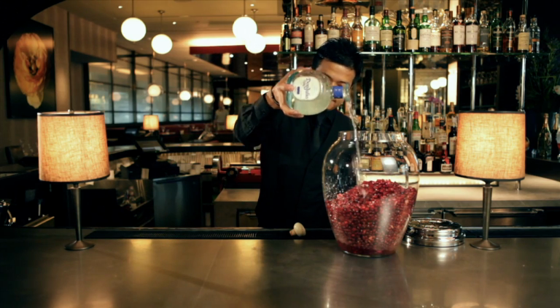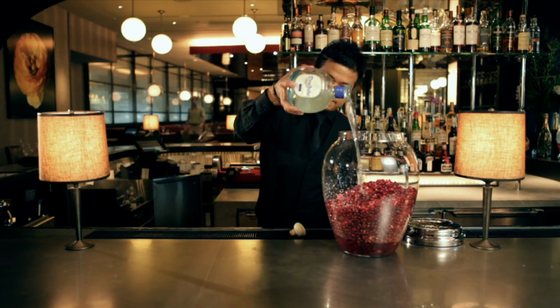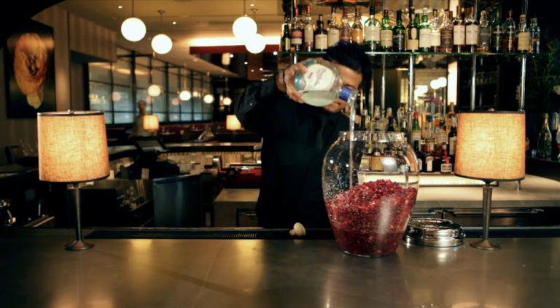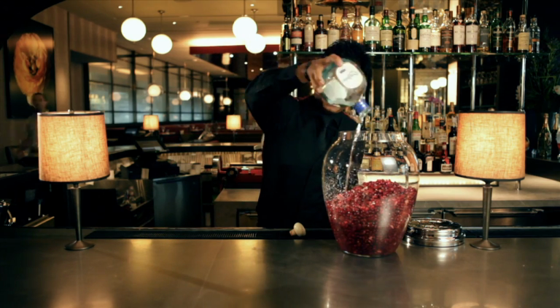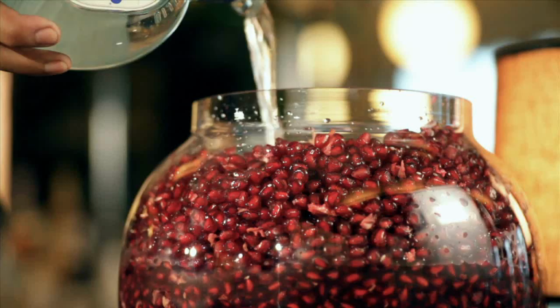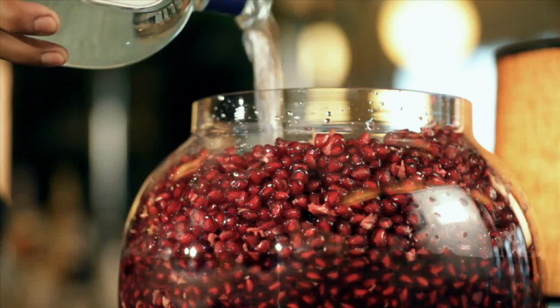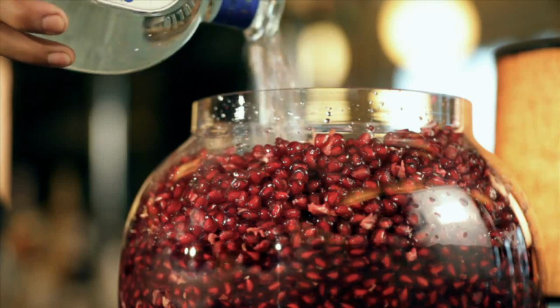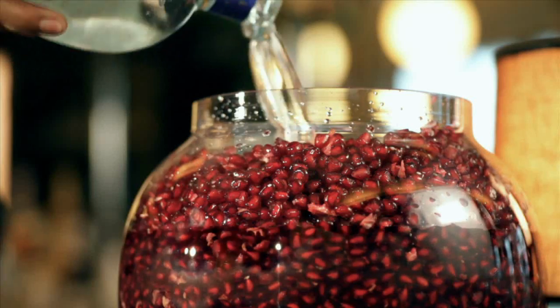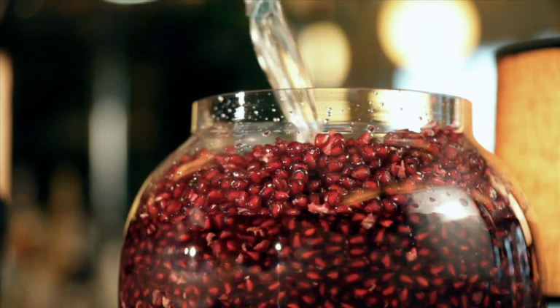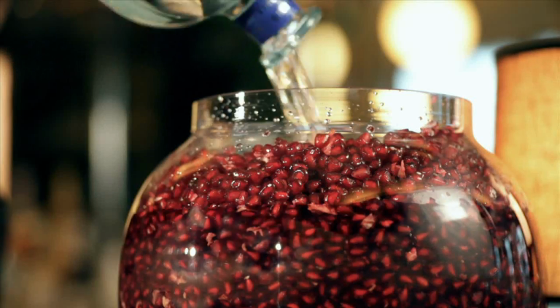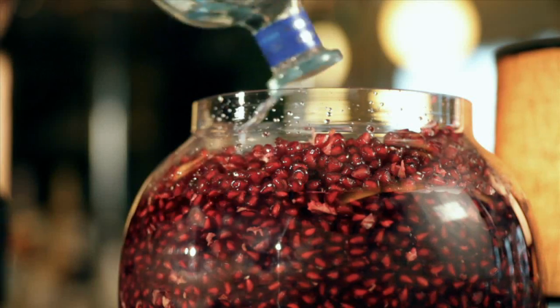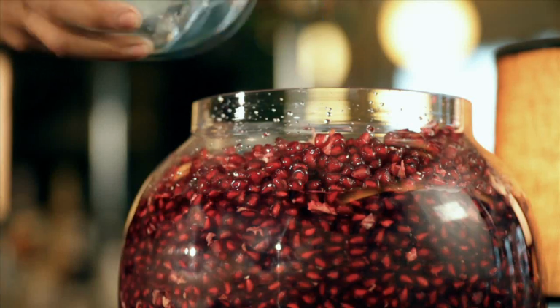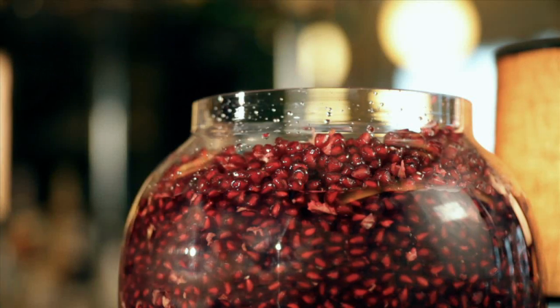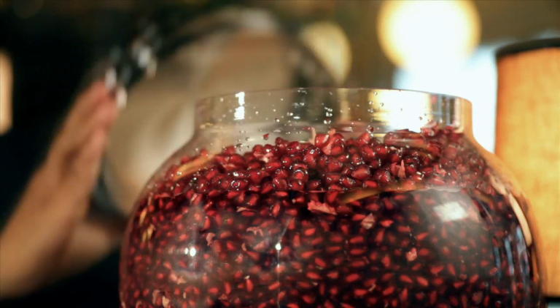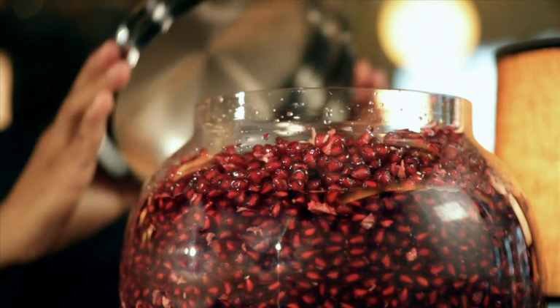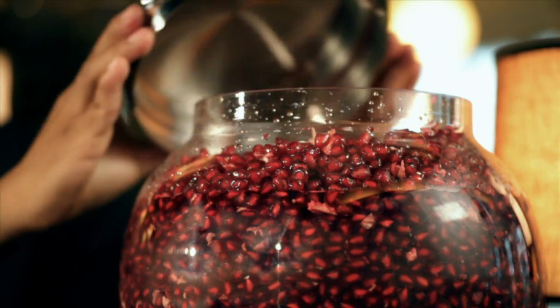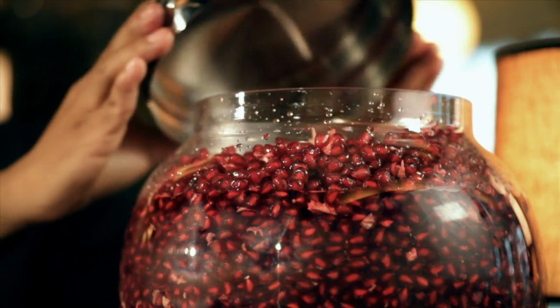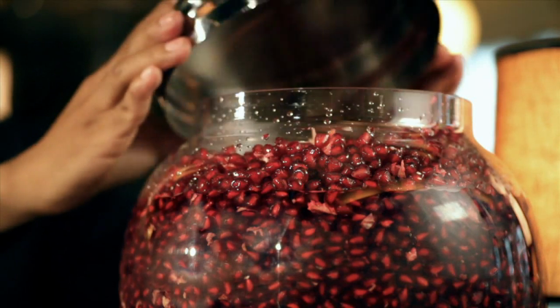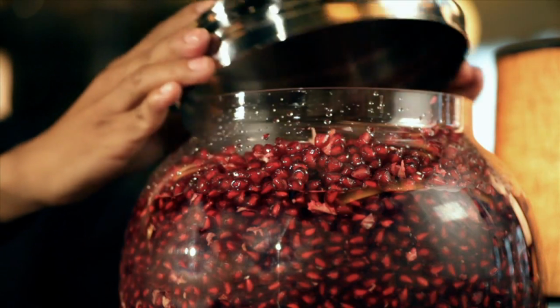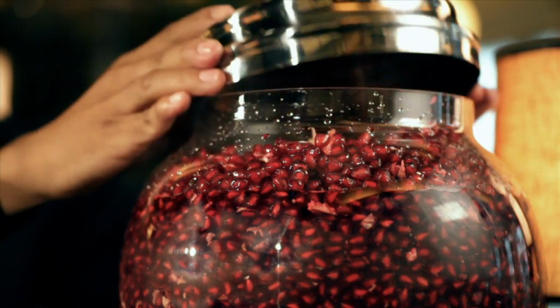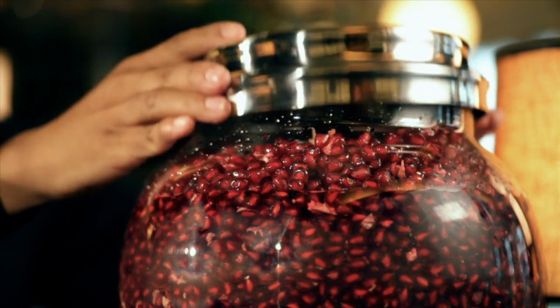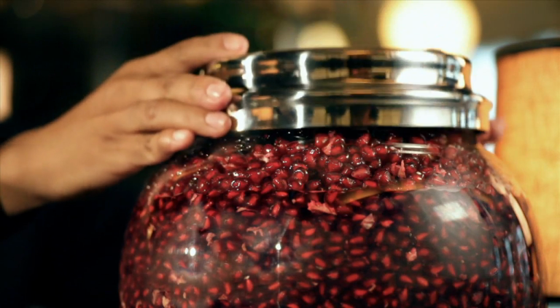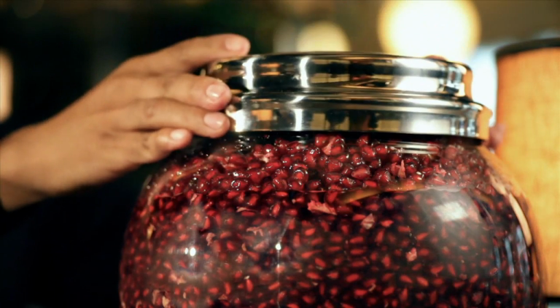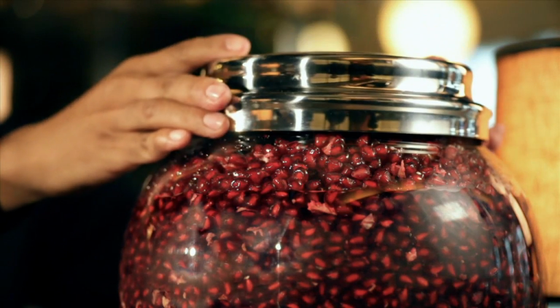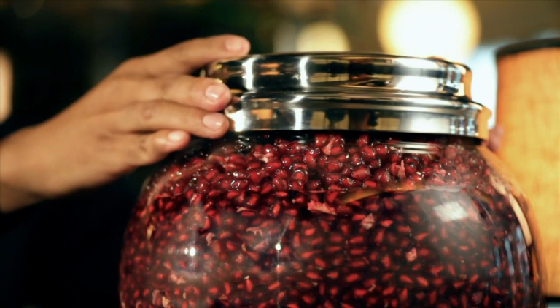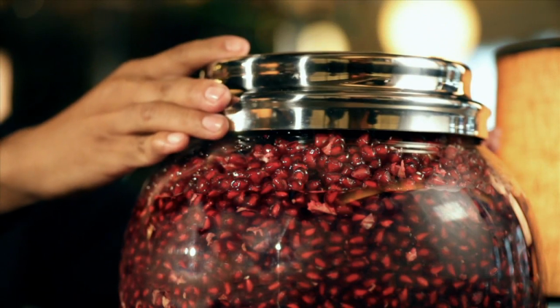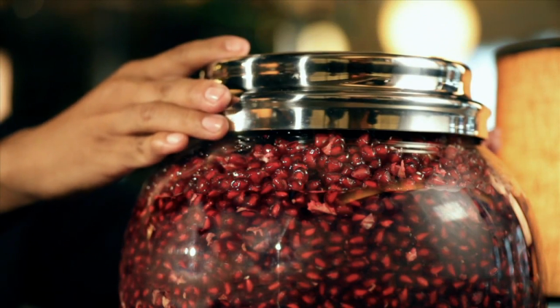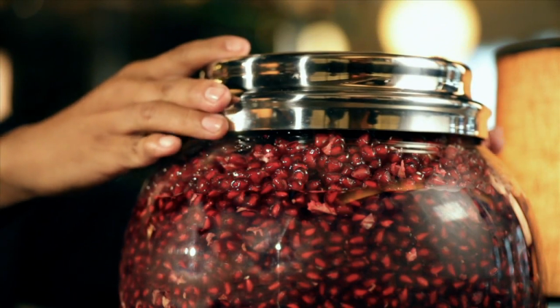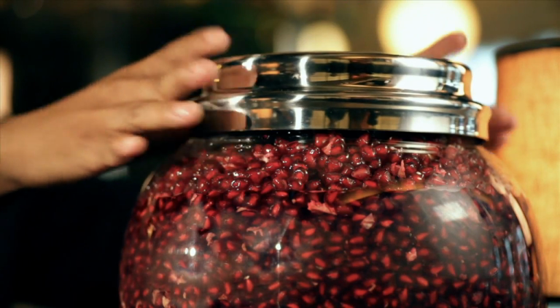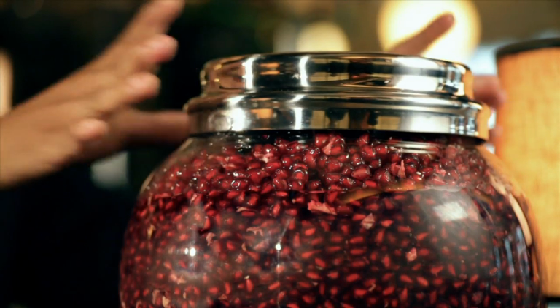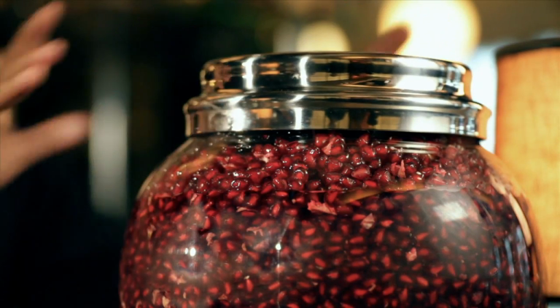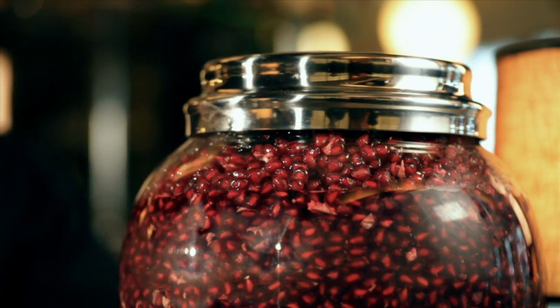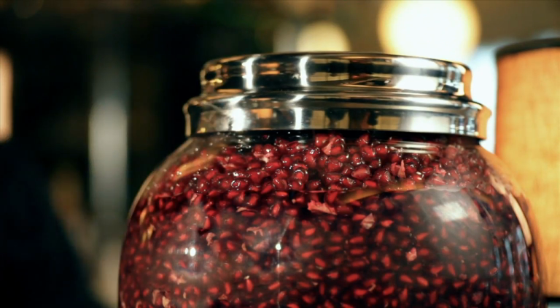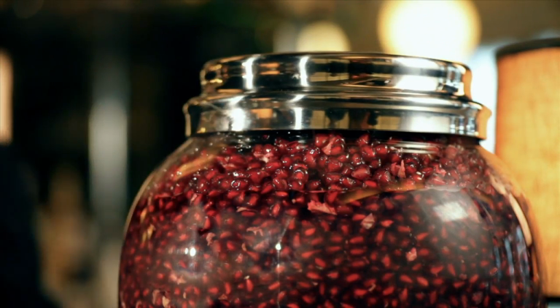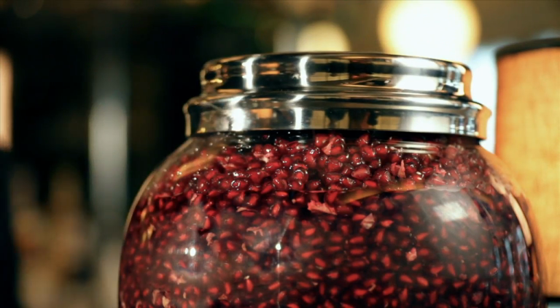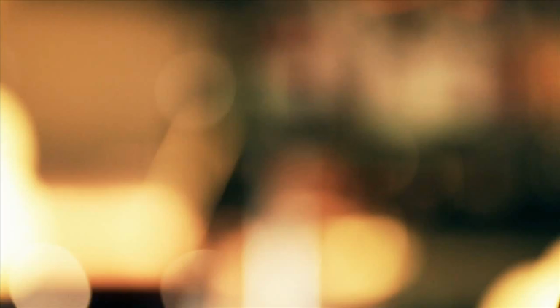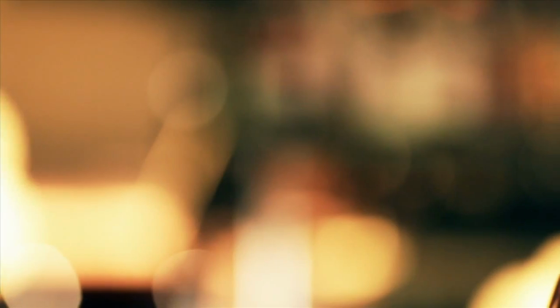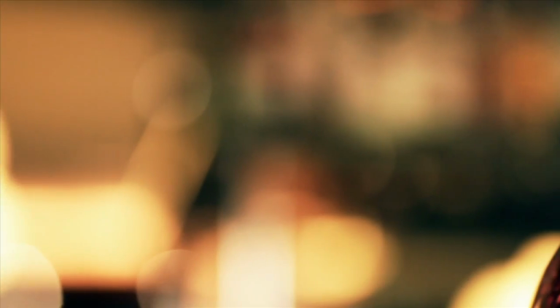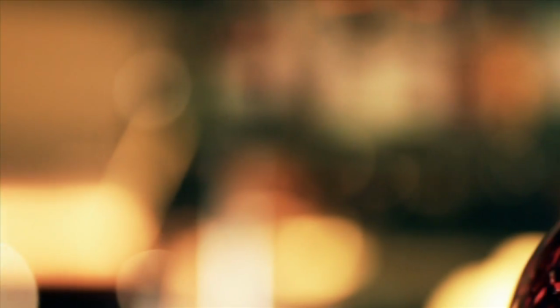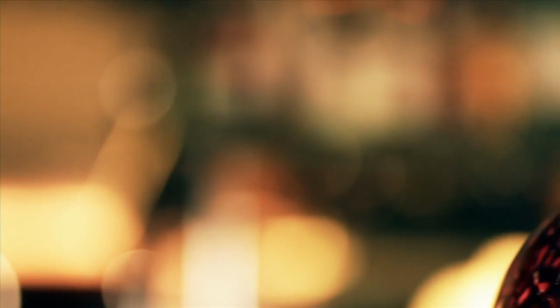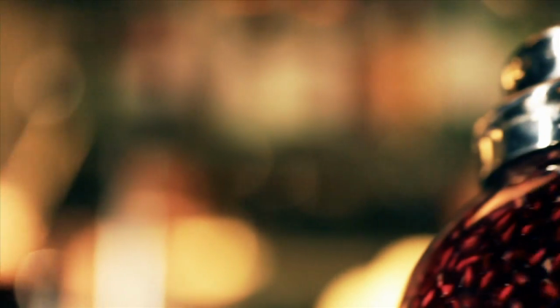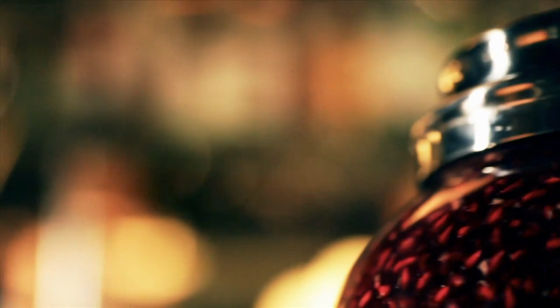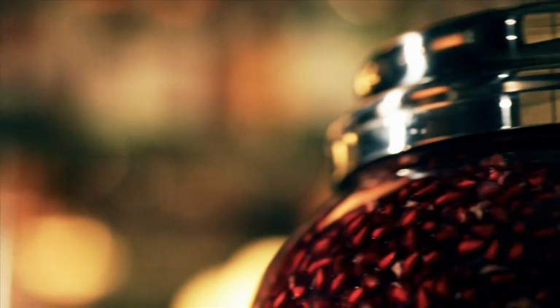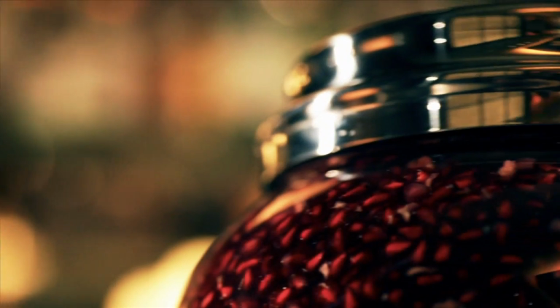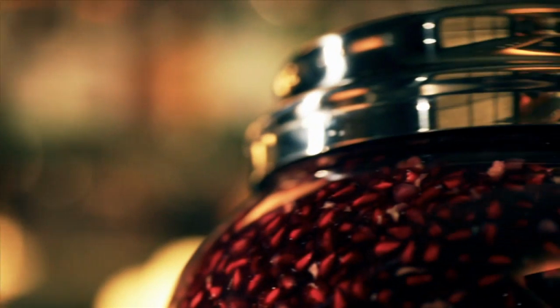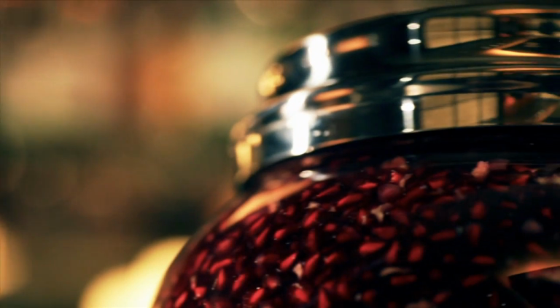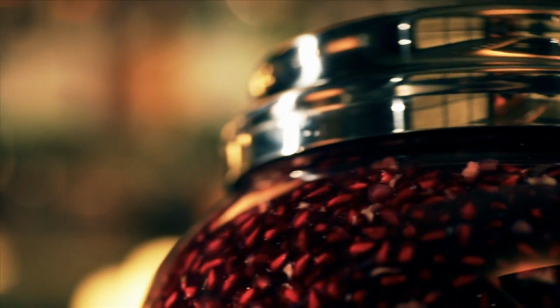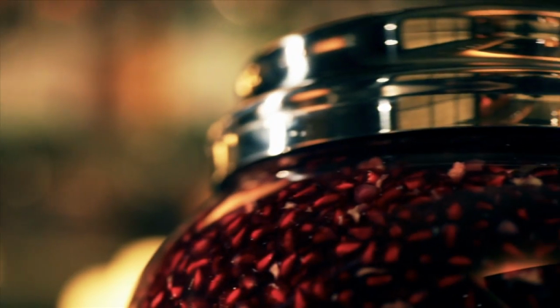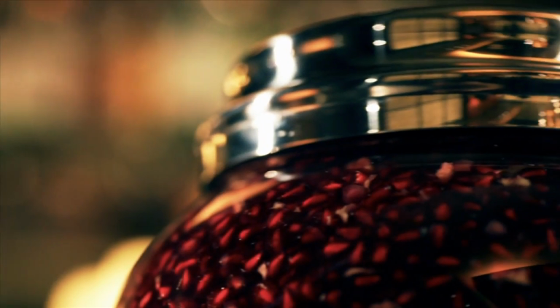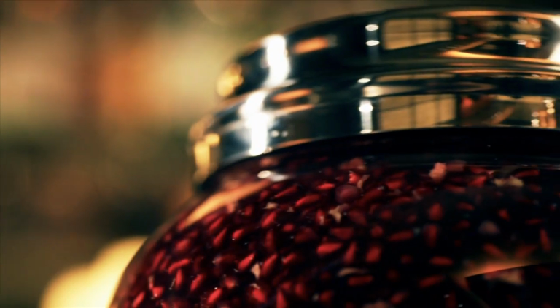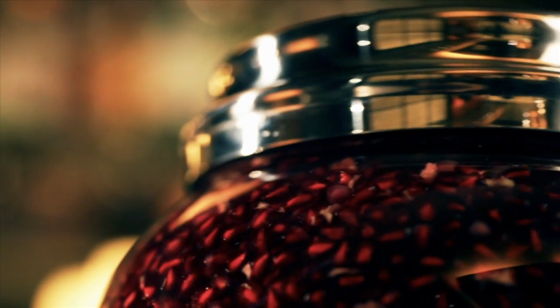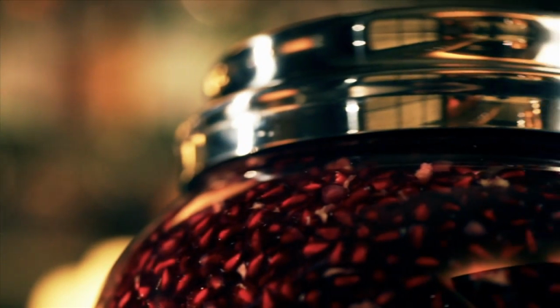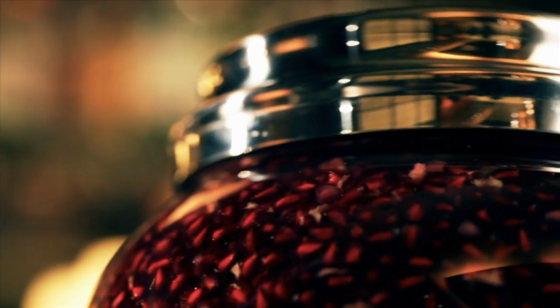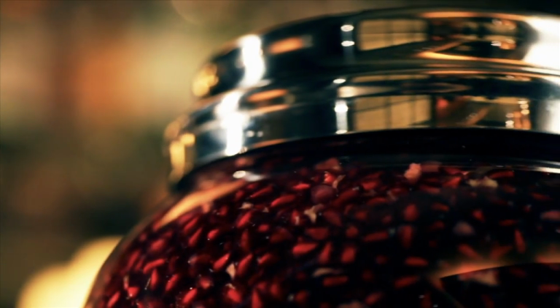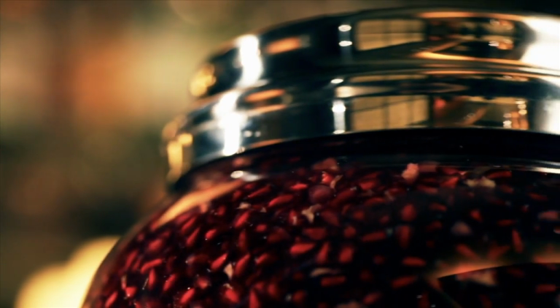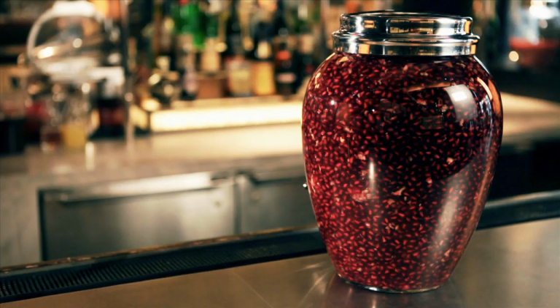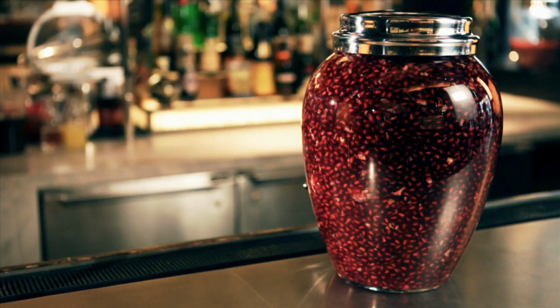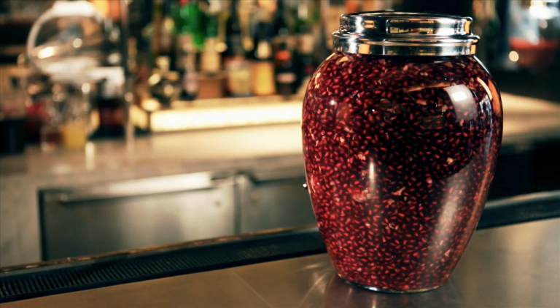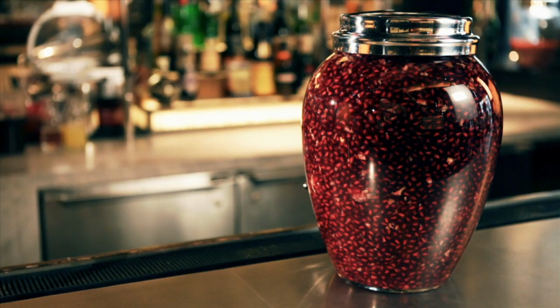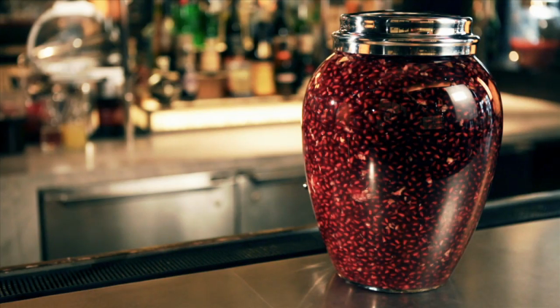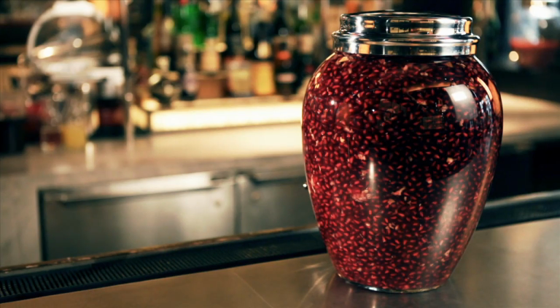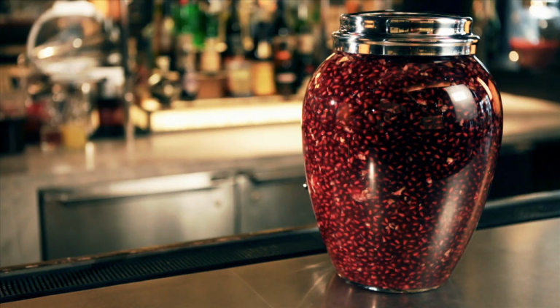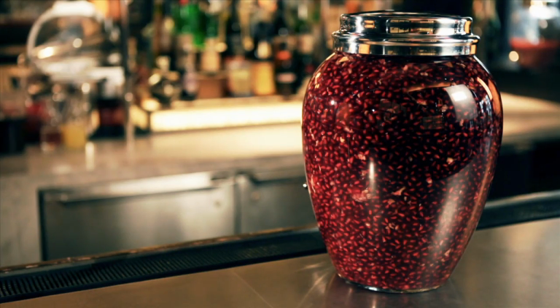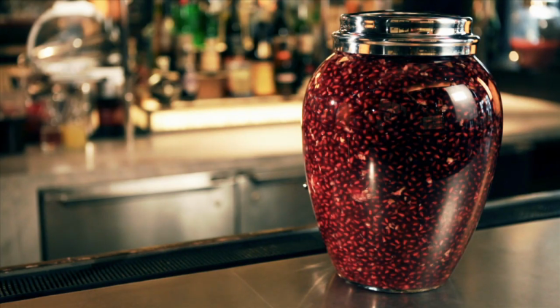Combine all the ingredients into our glass infusion jar. Then, patiently wait for one to two weeks.